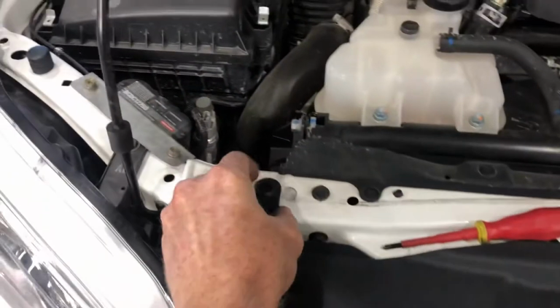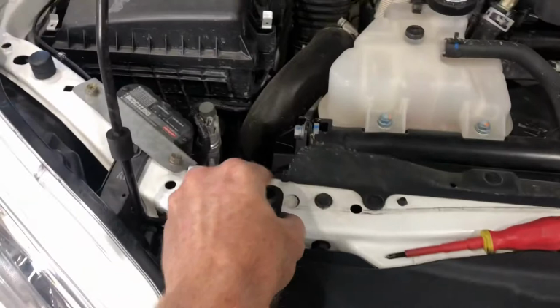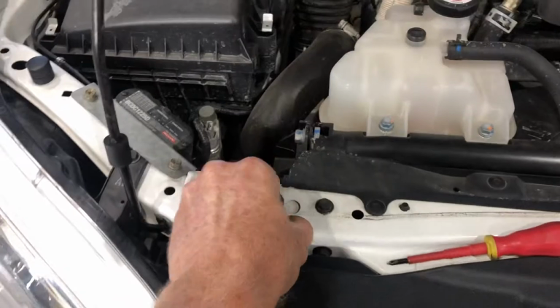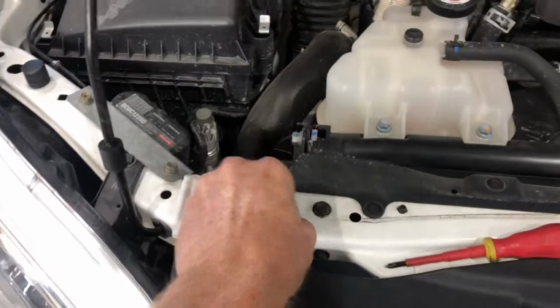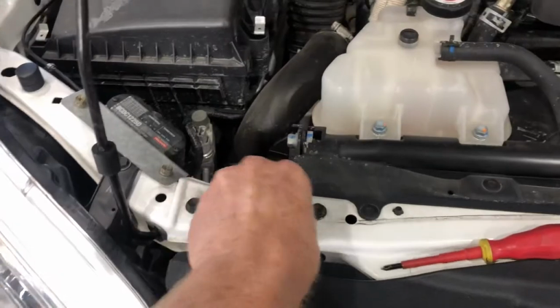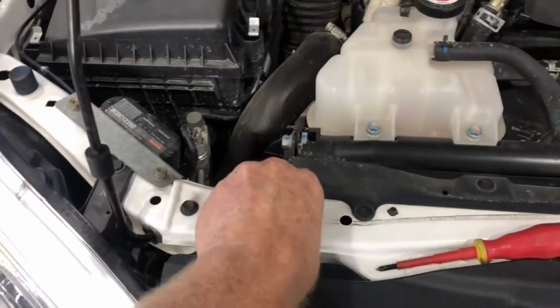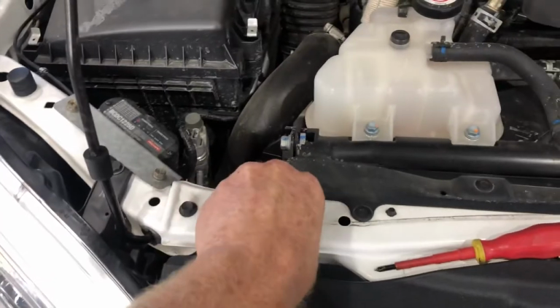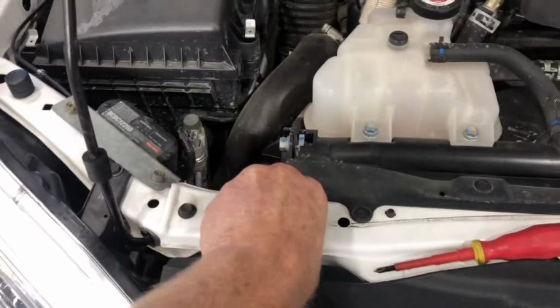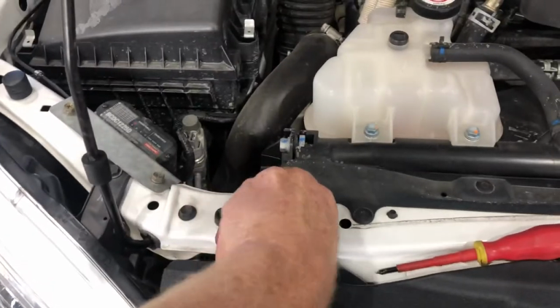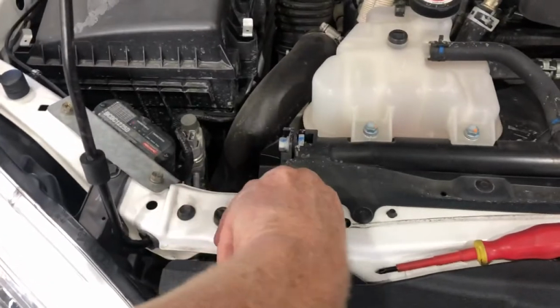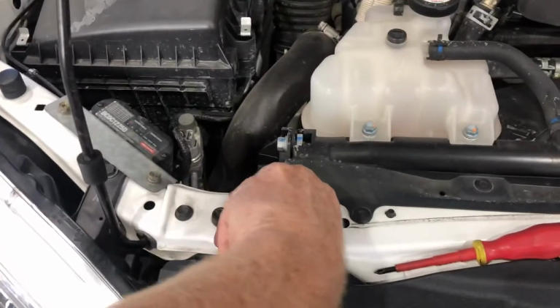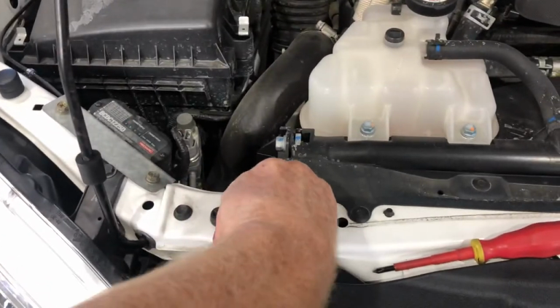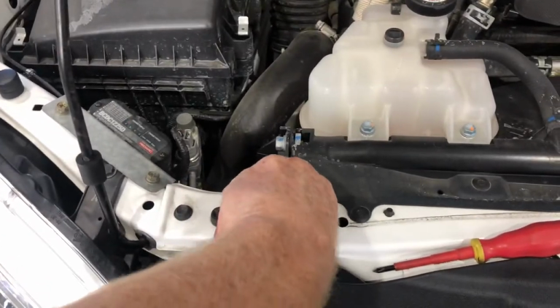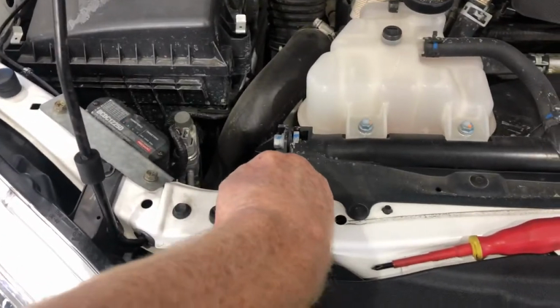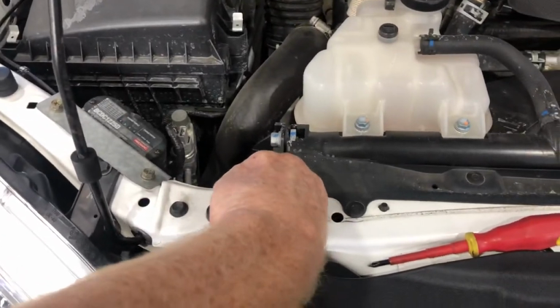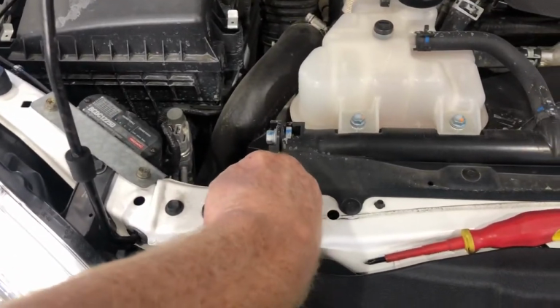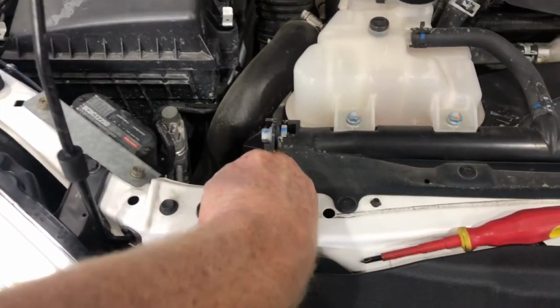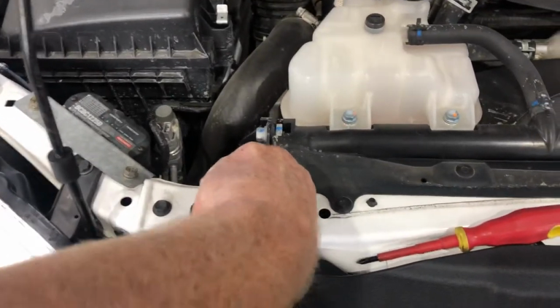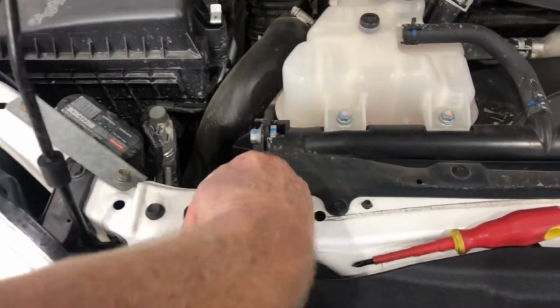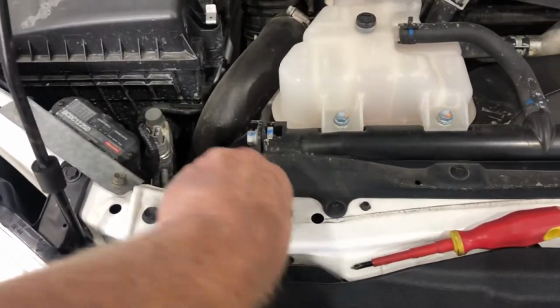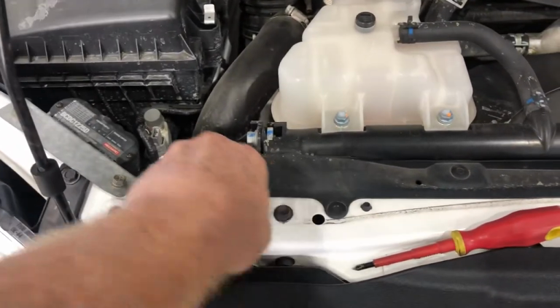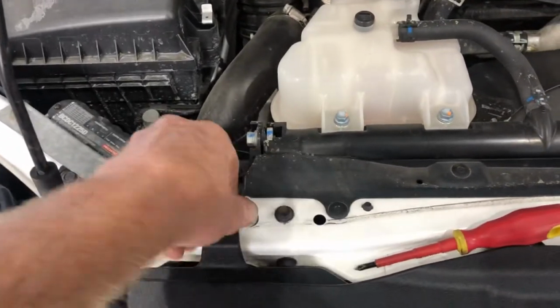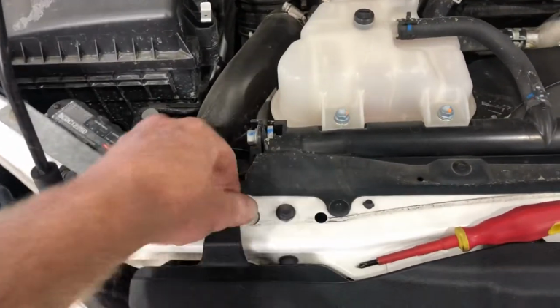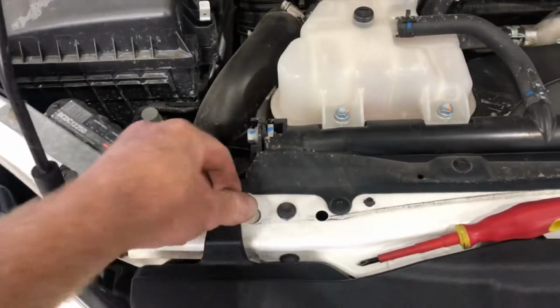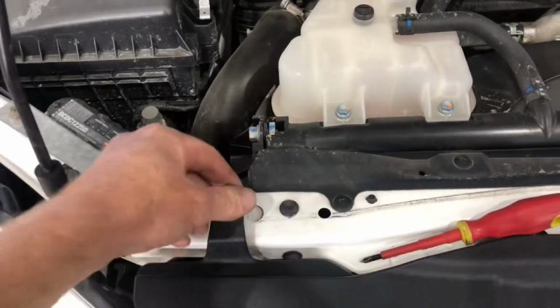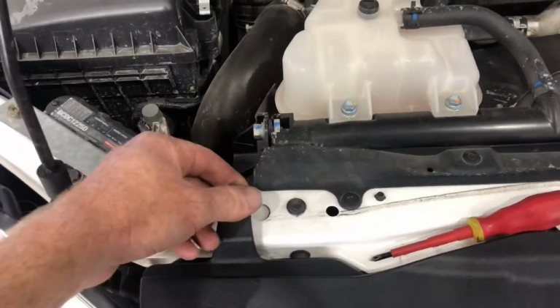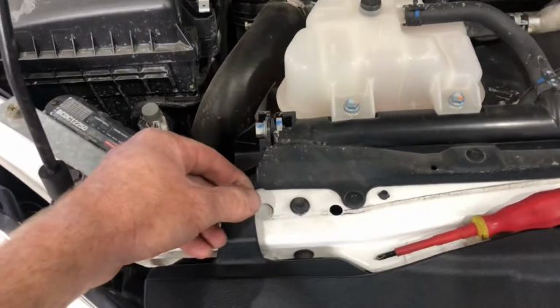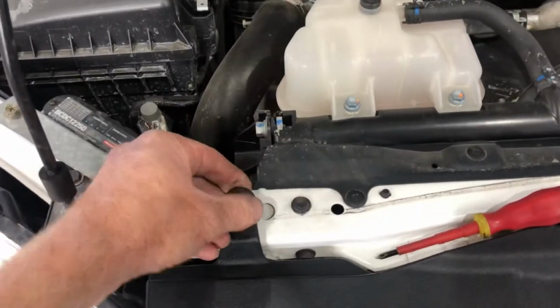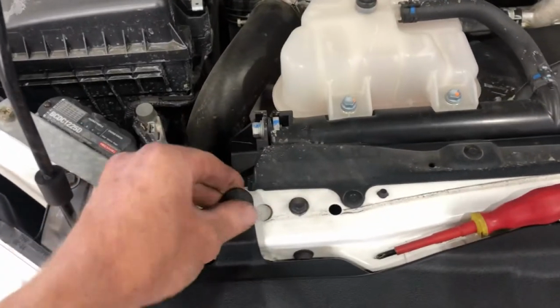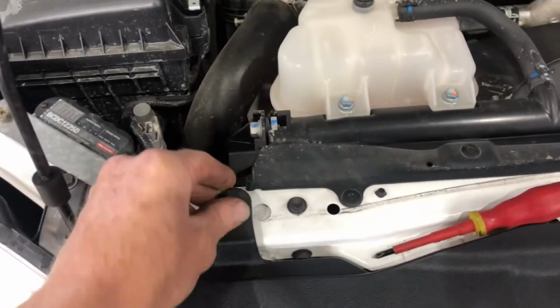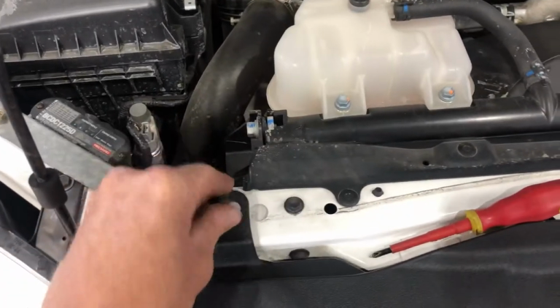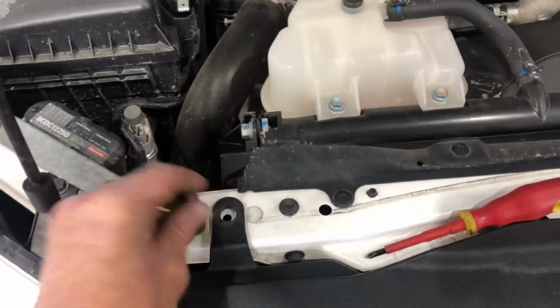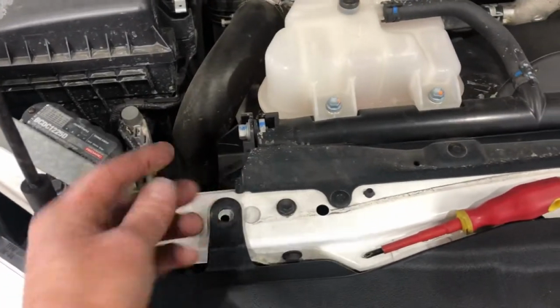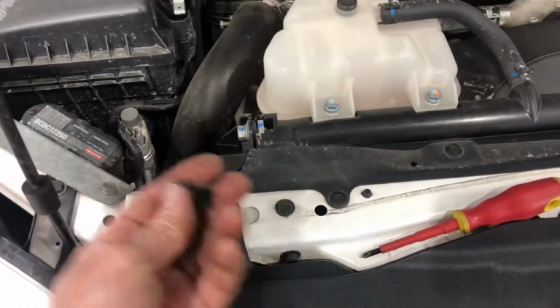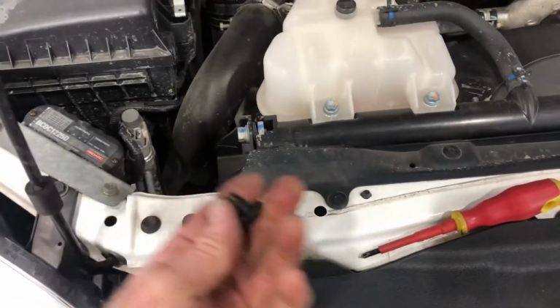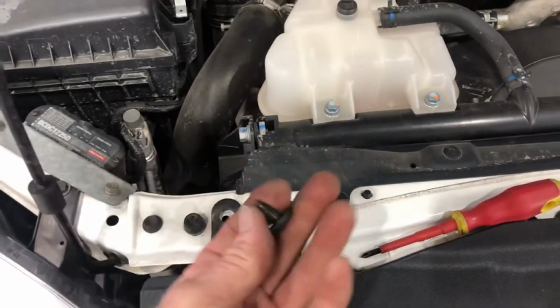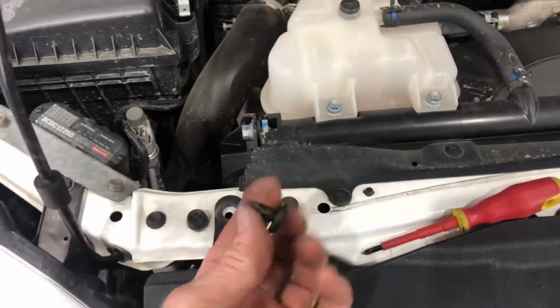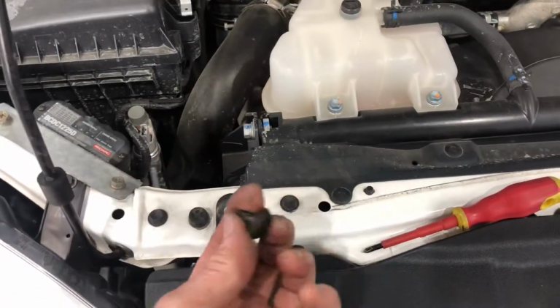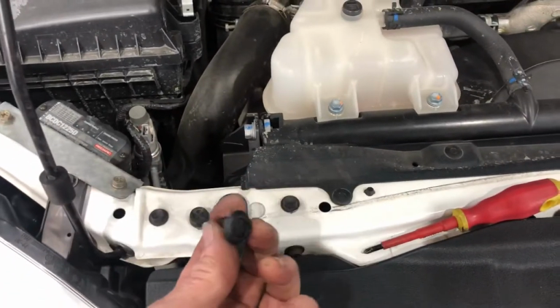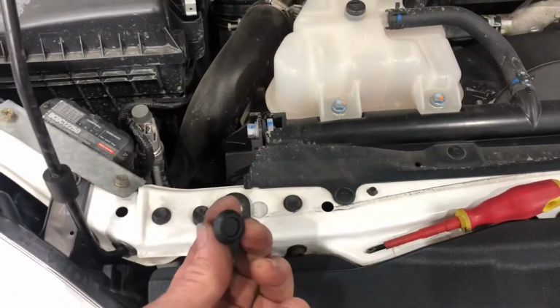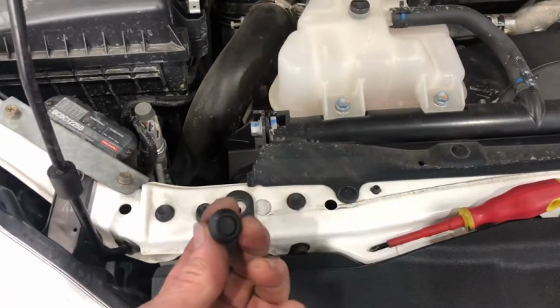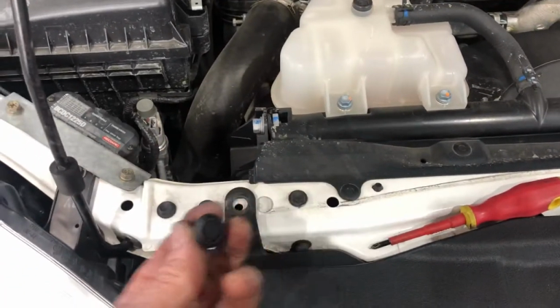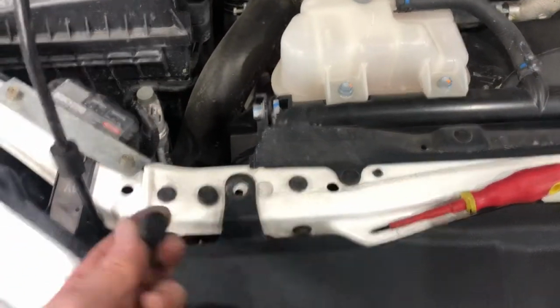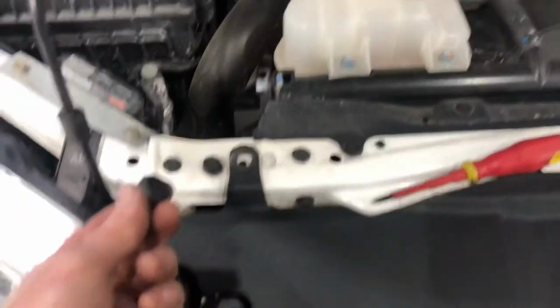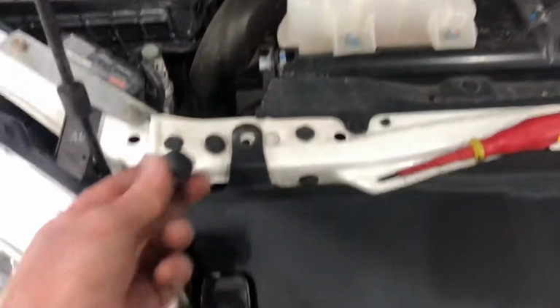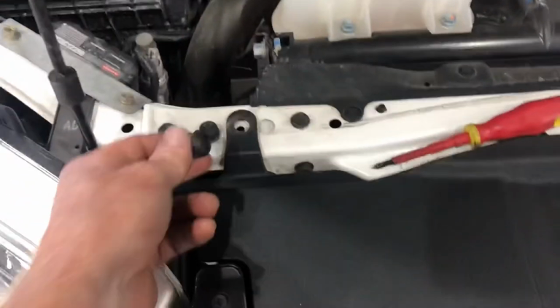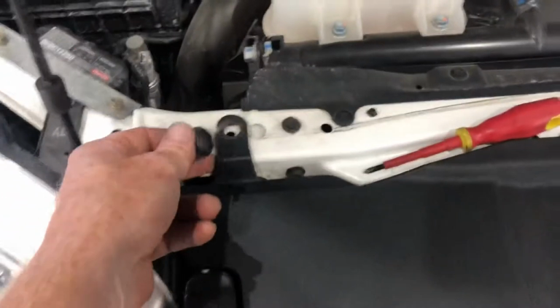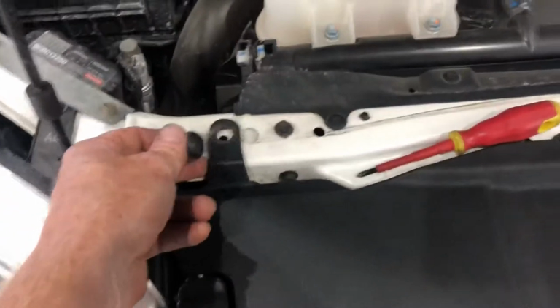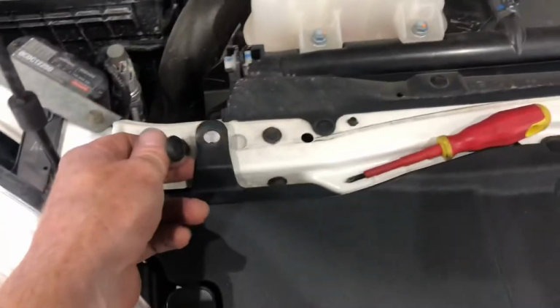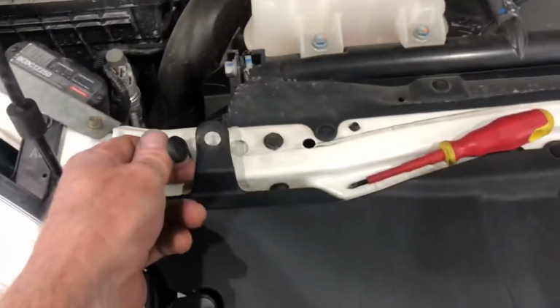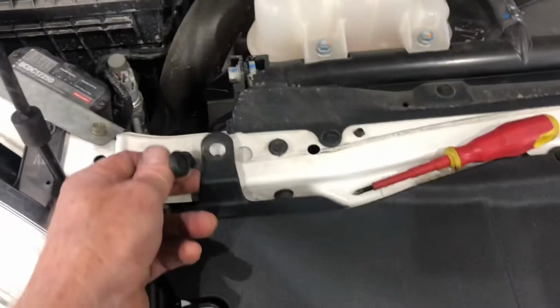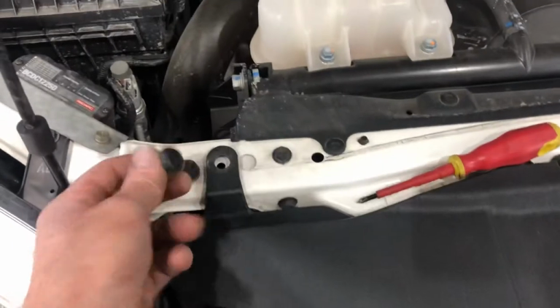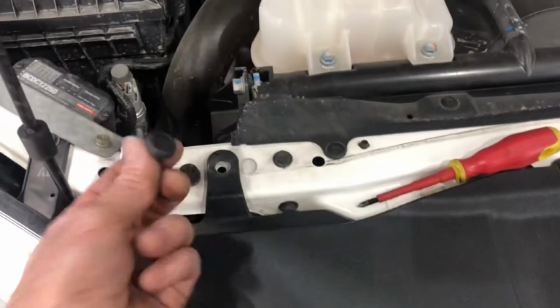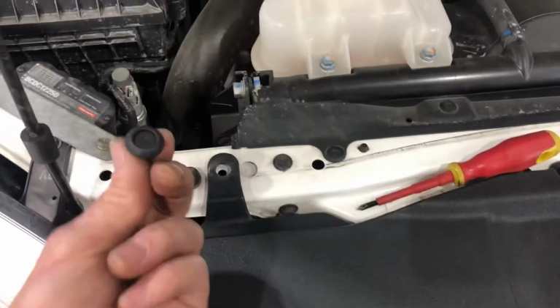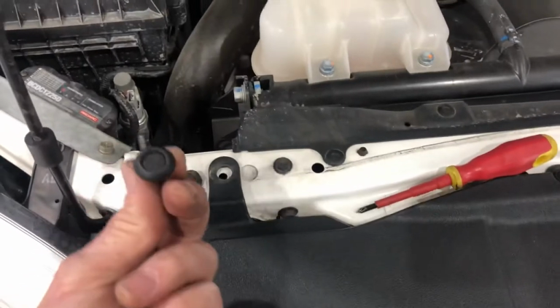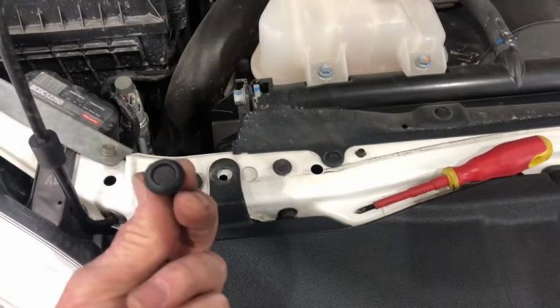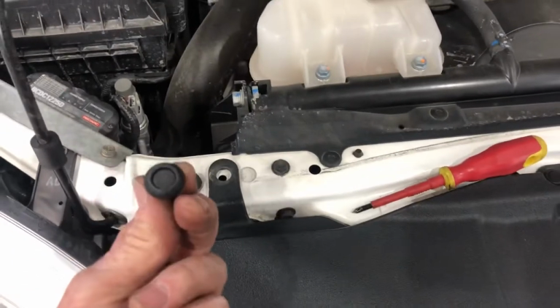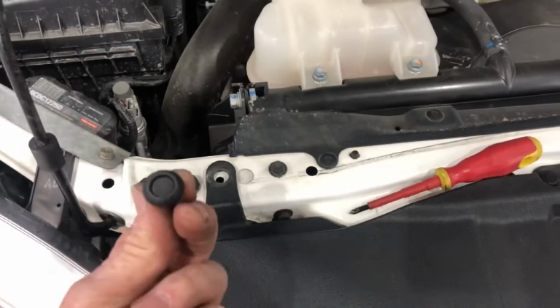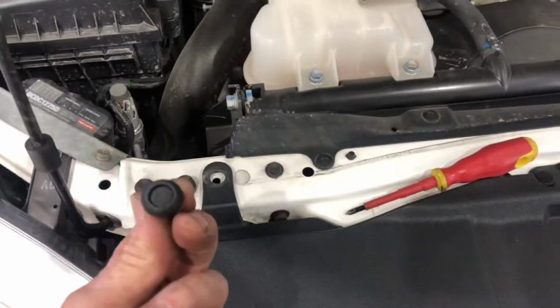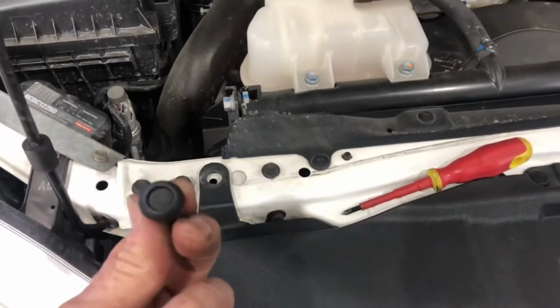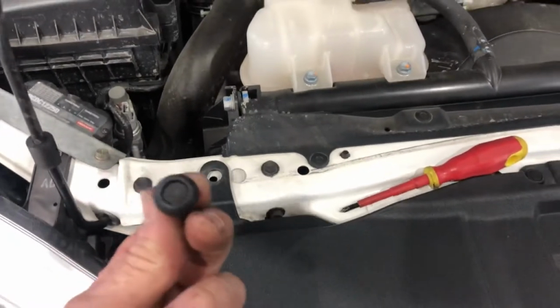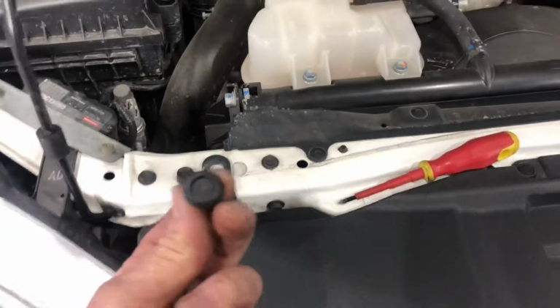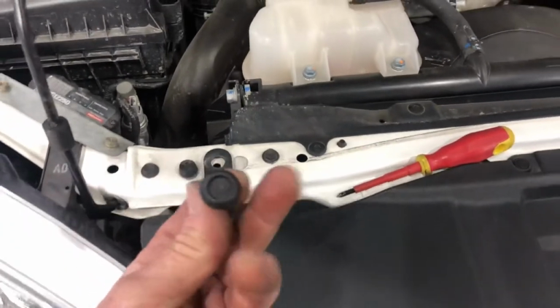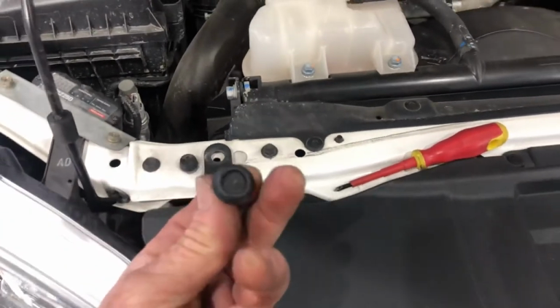Simply lift up, holding your finger on it, and there's the clip removed. So it's that simple to remove.